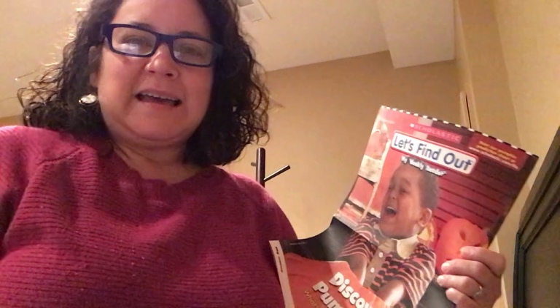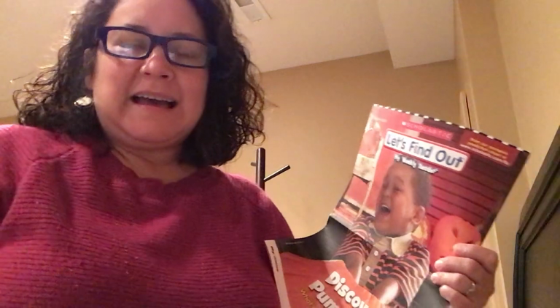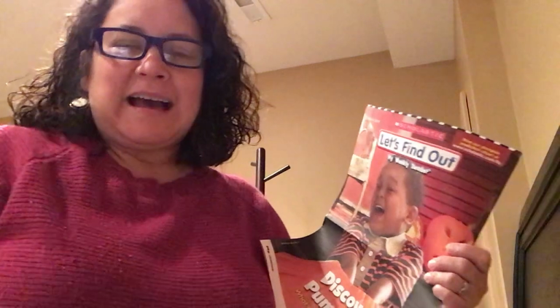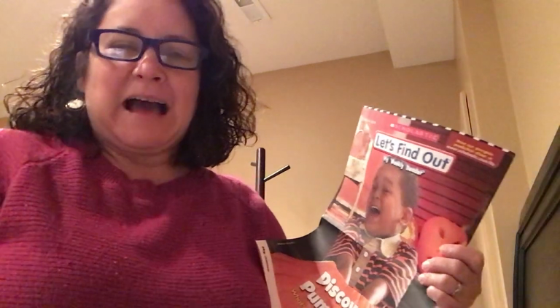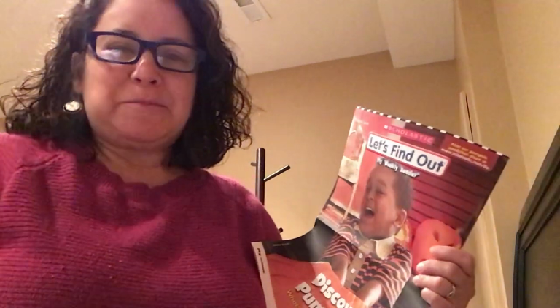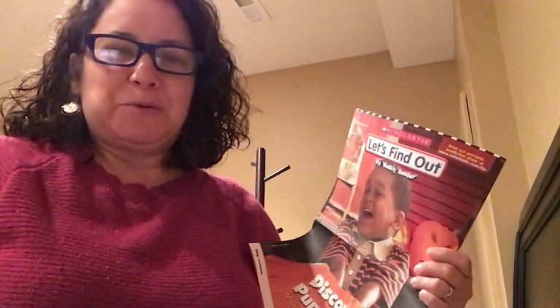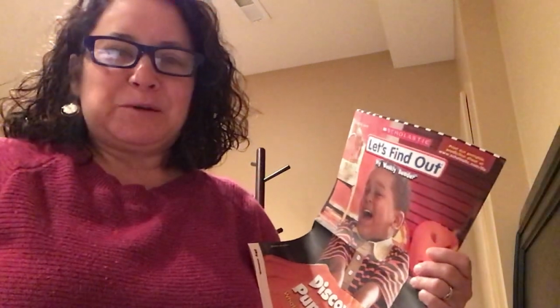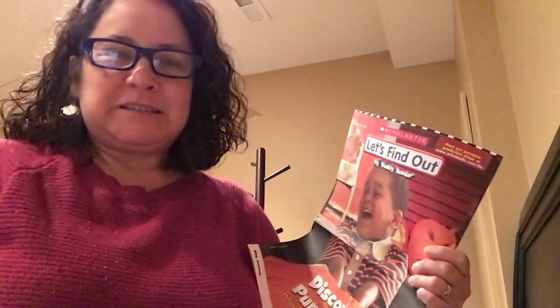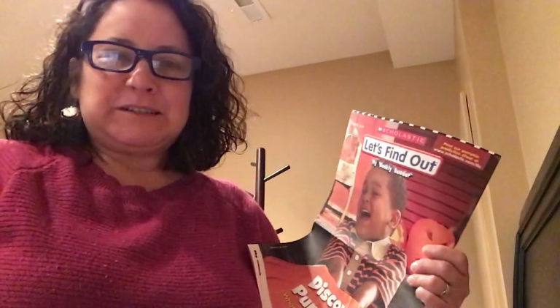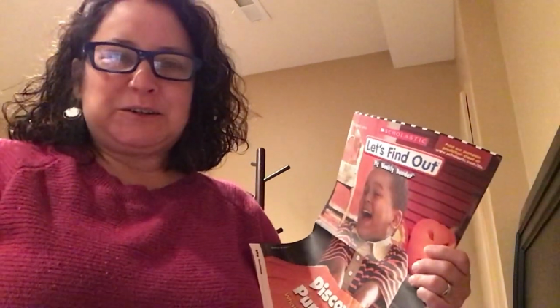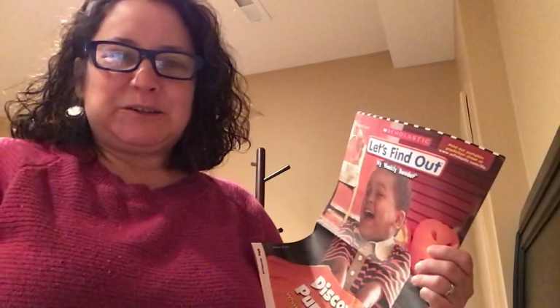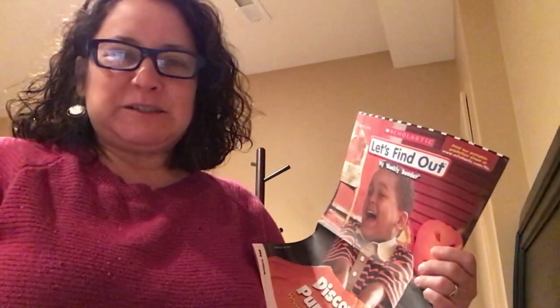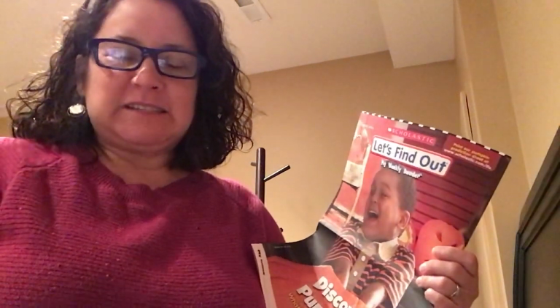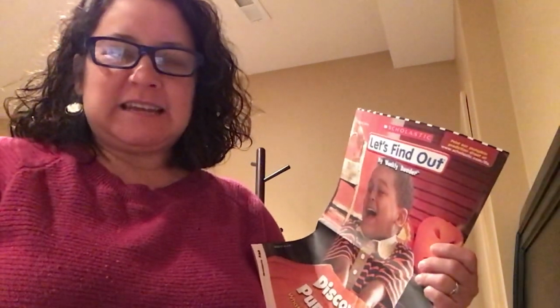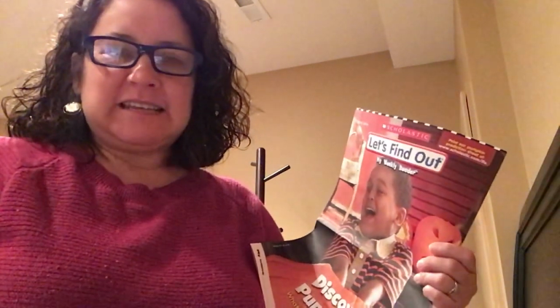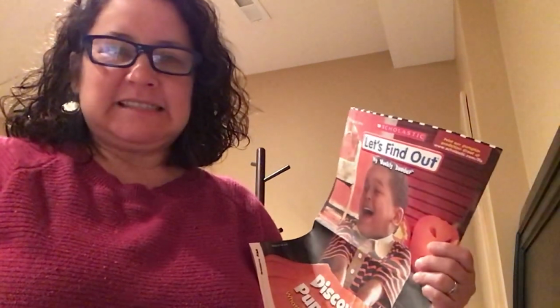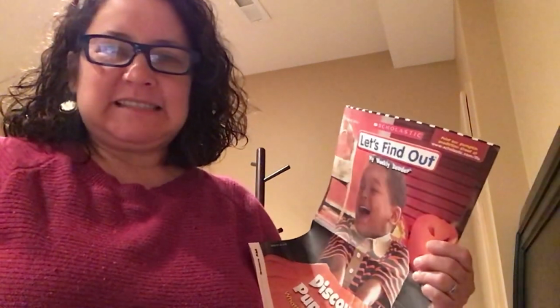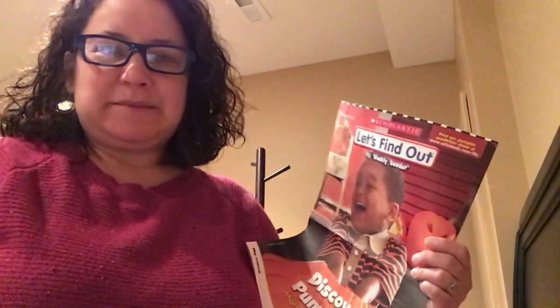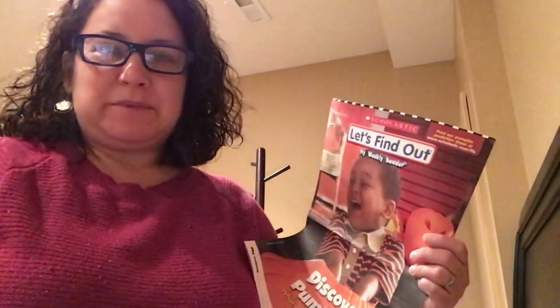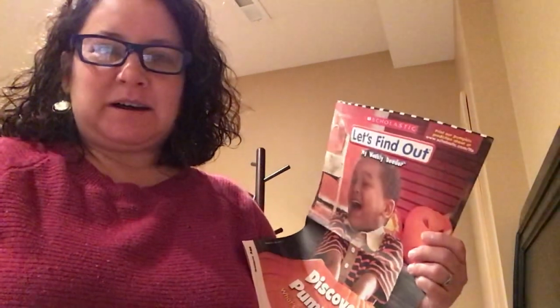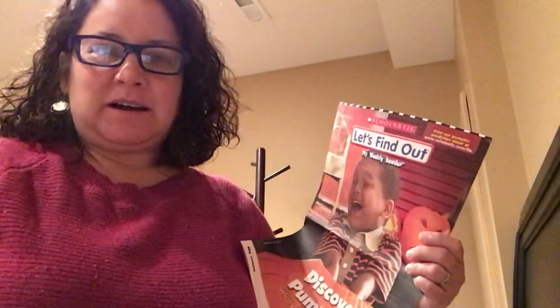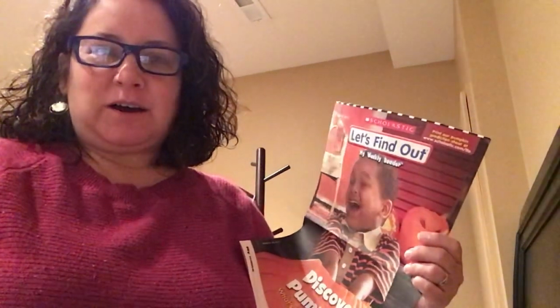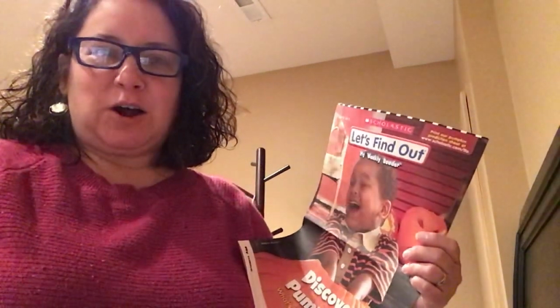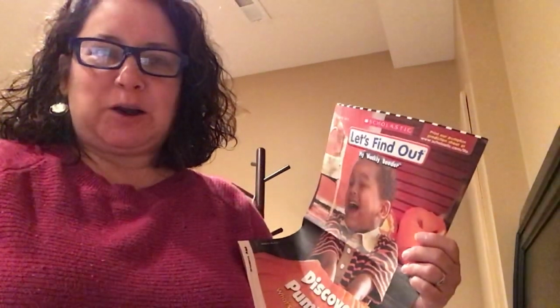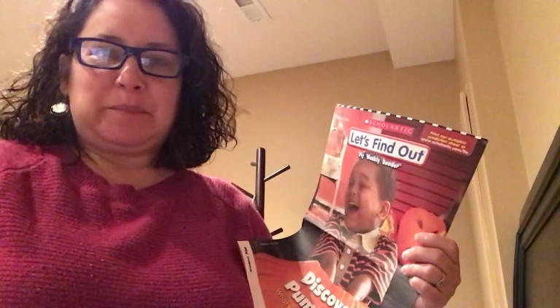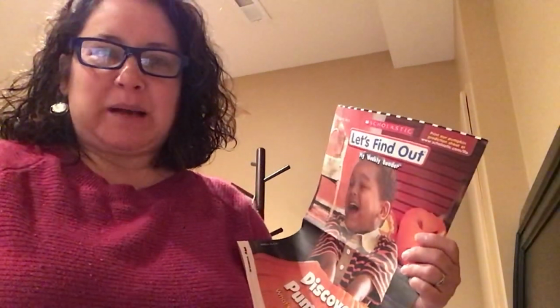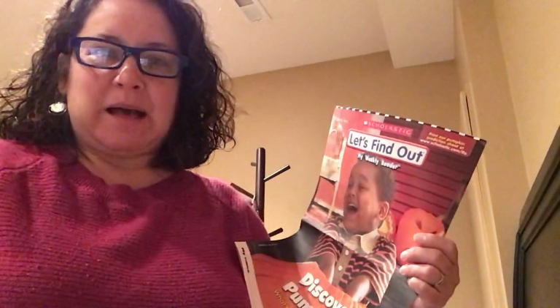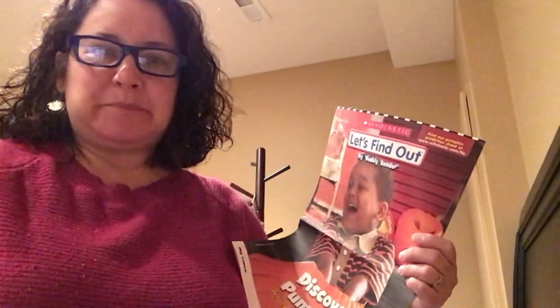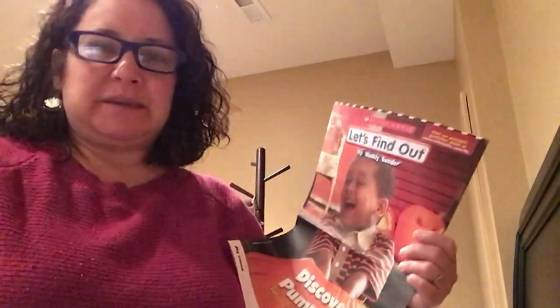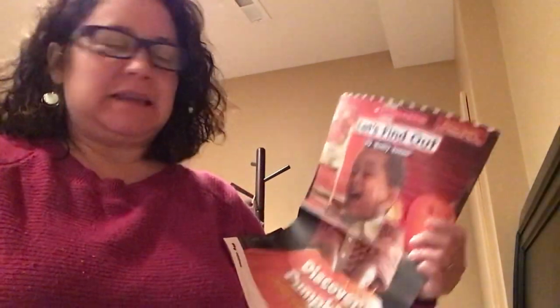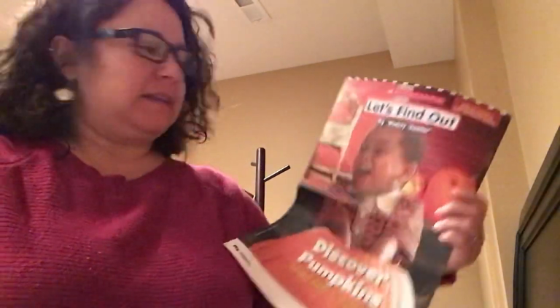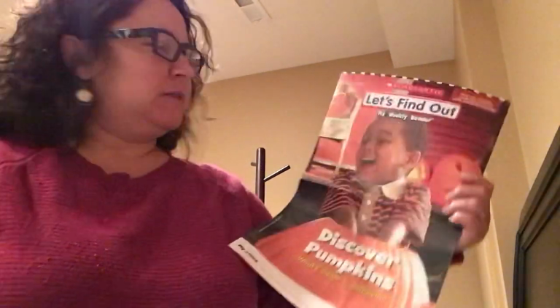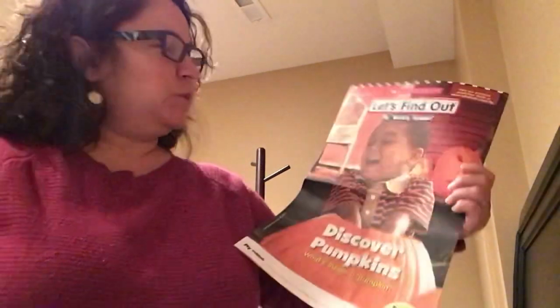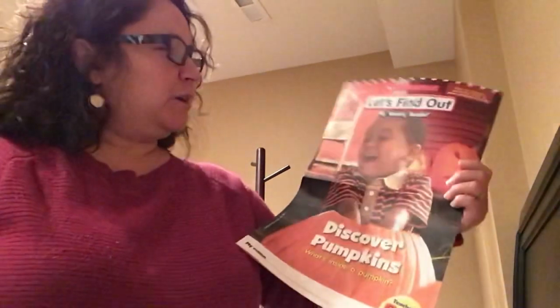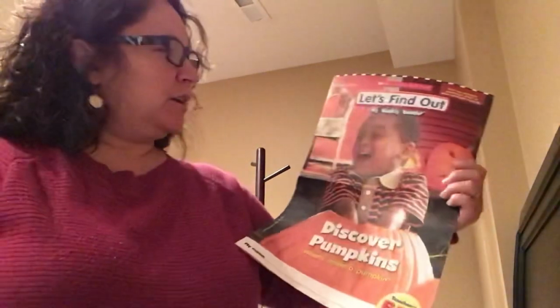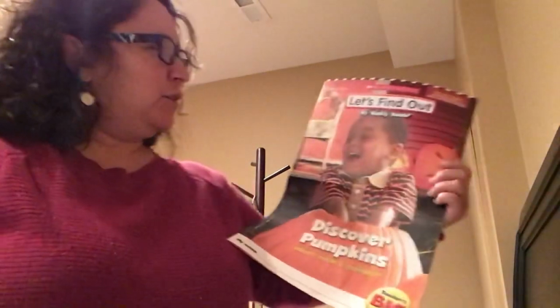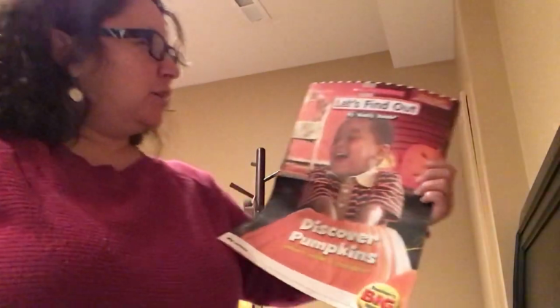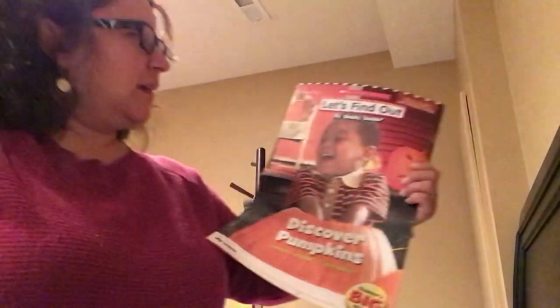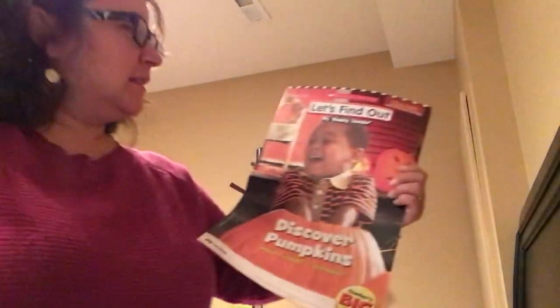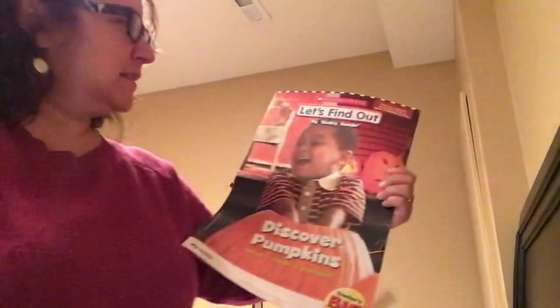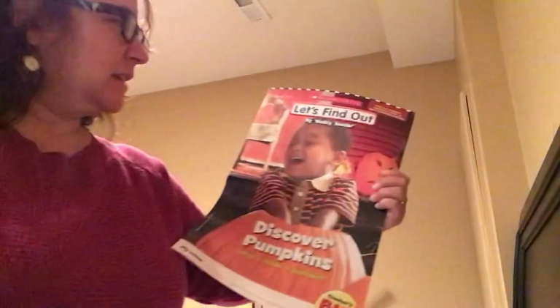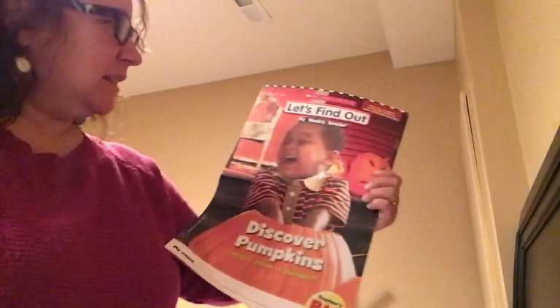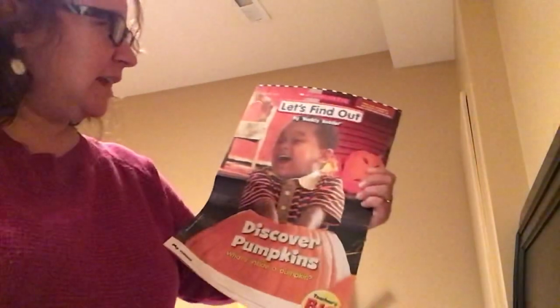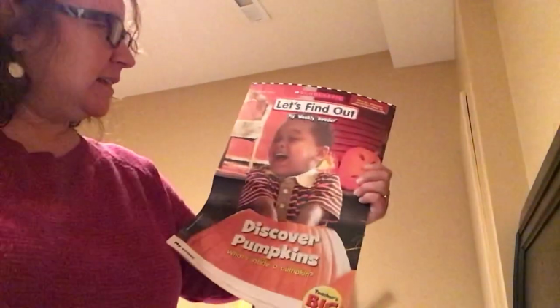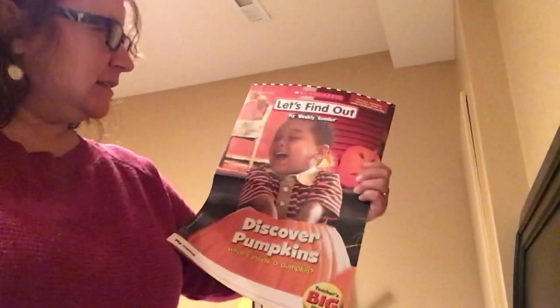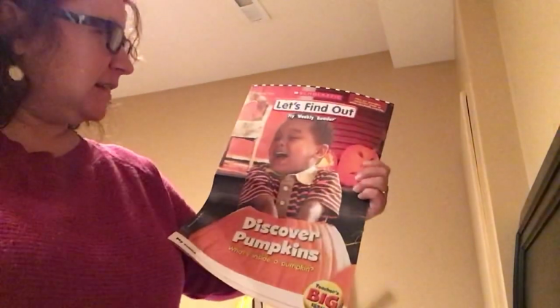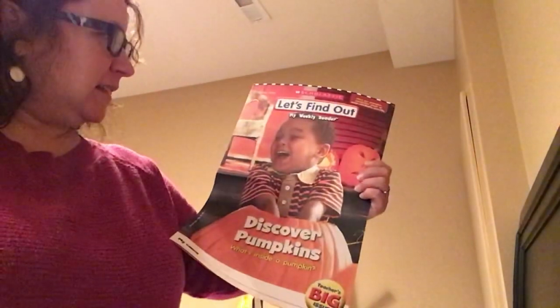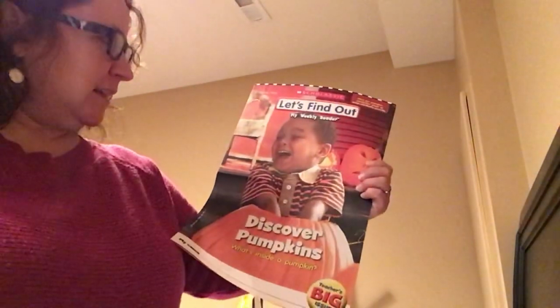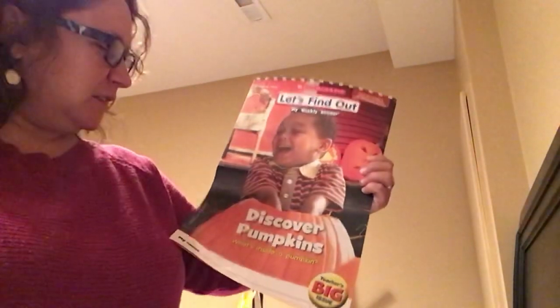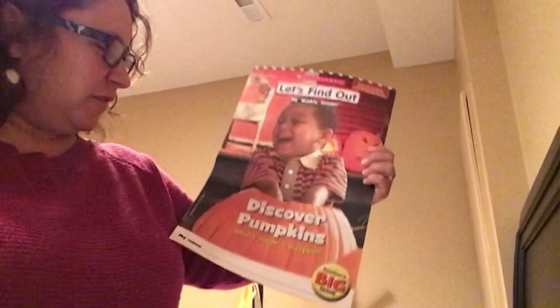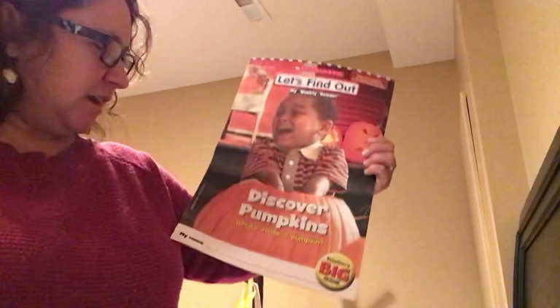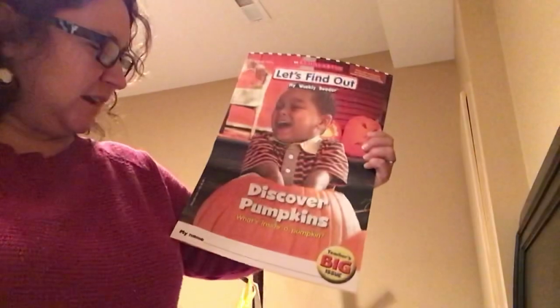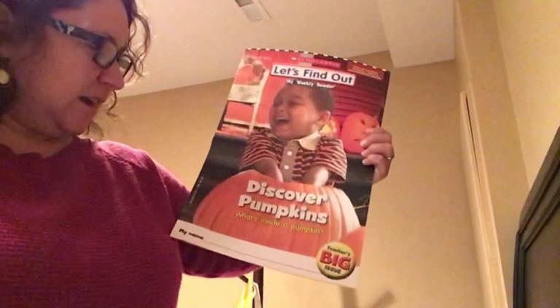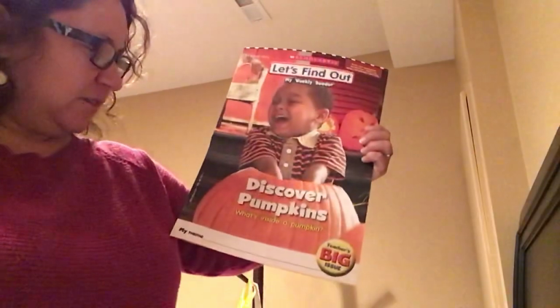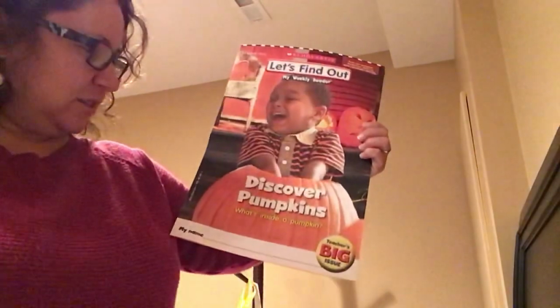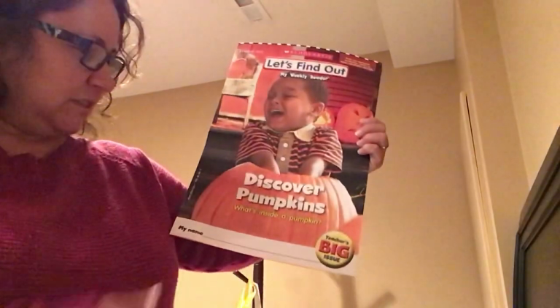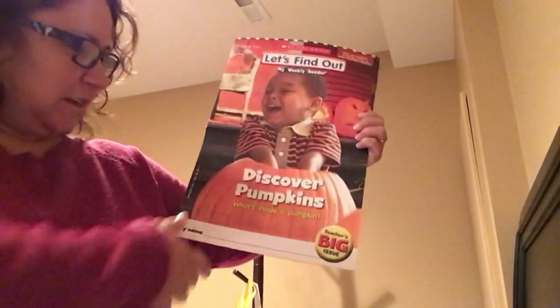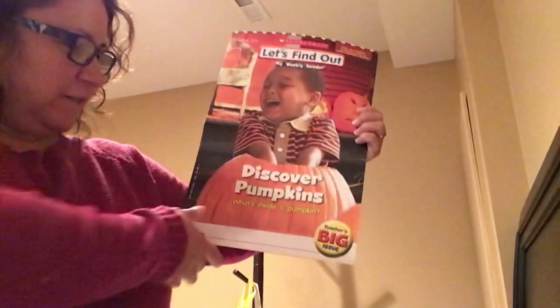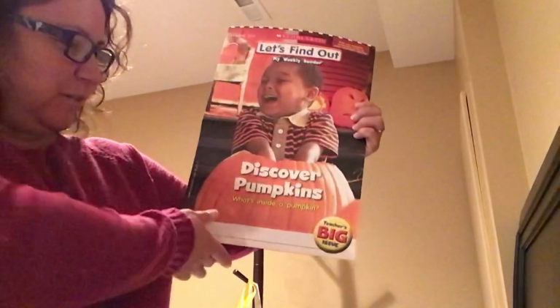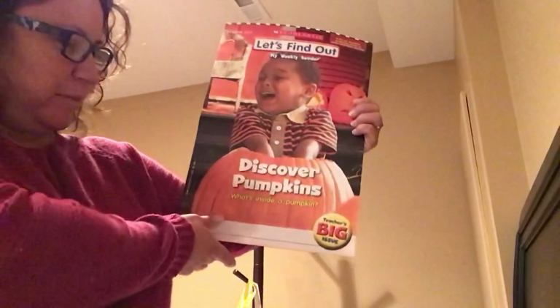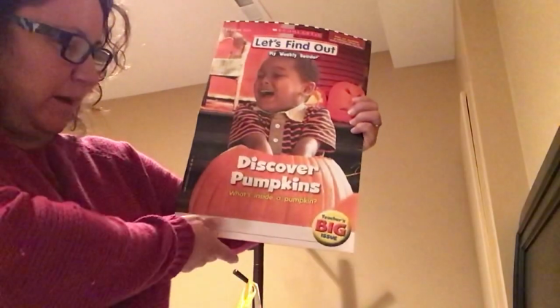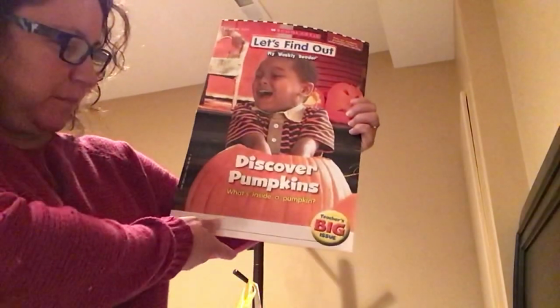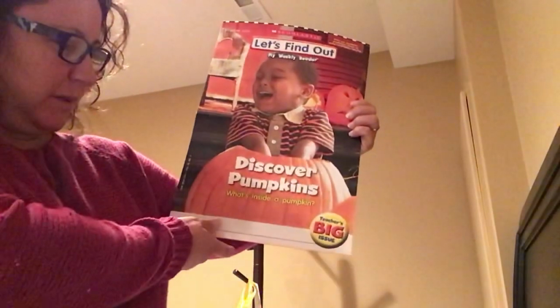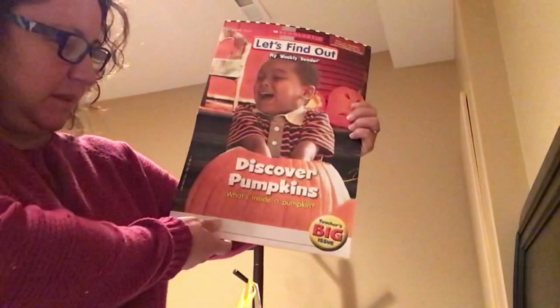Hi boys and girls. Today's theme is pumpkins. We're going to look at the Scholastic book — let's find out. Discover pumpkins.